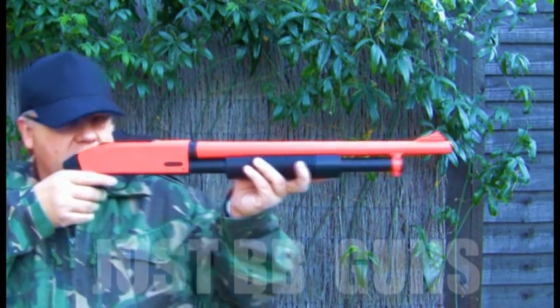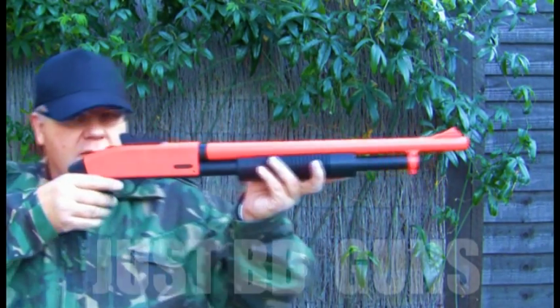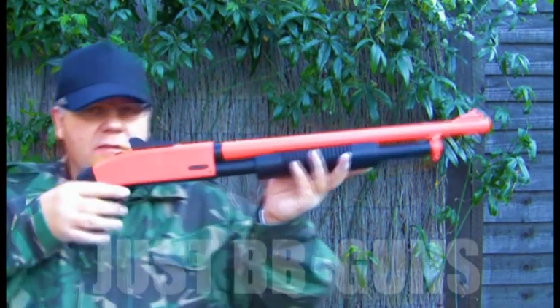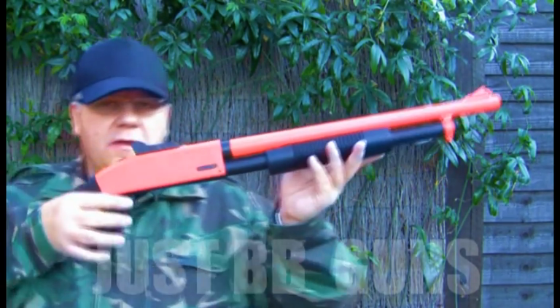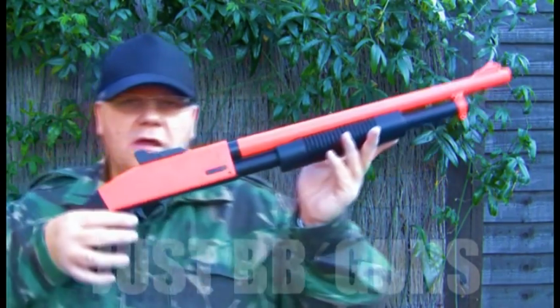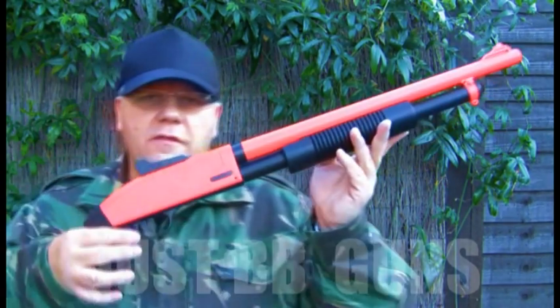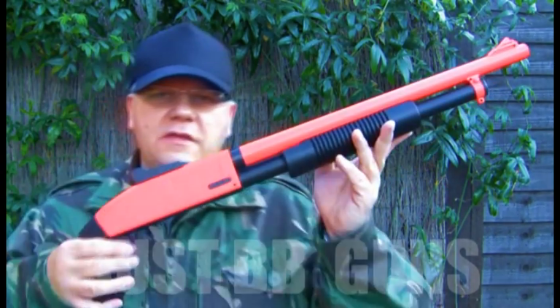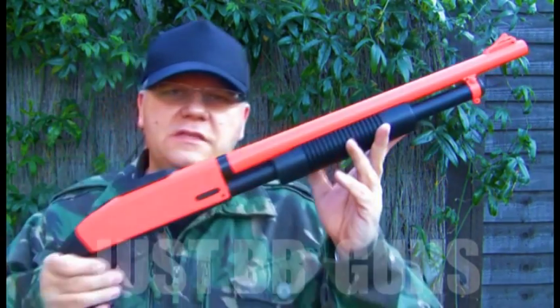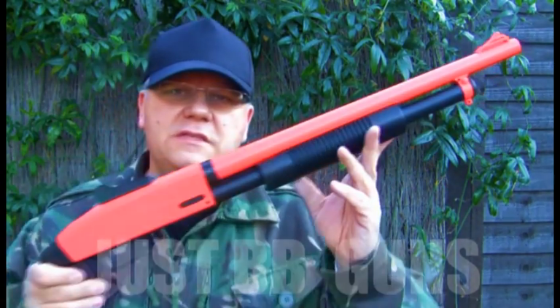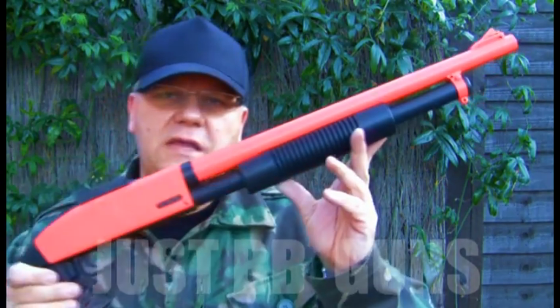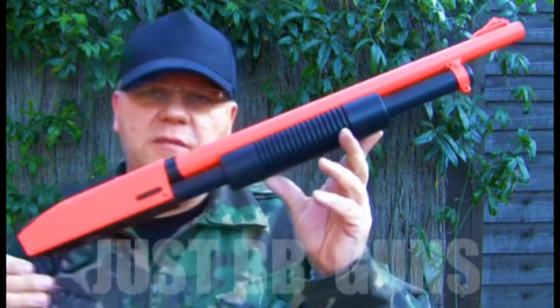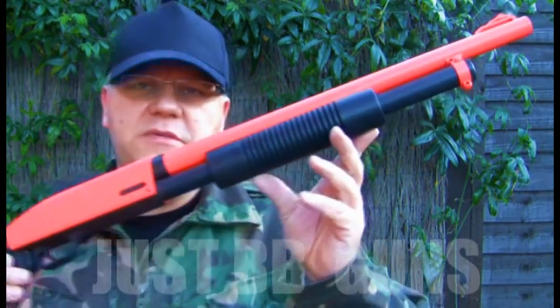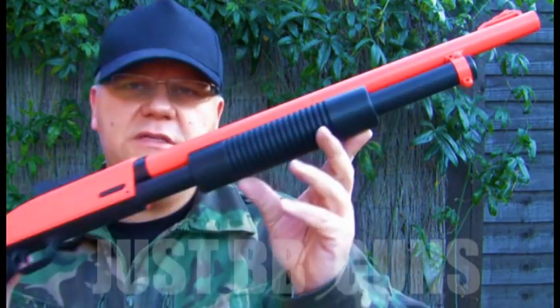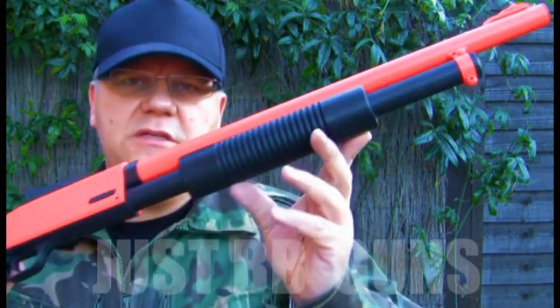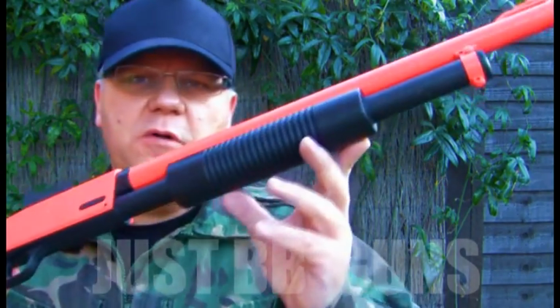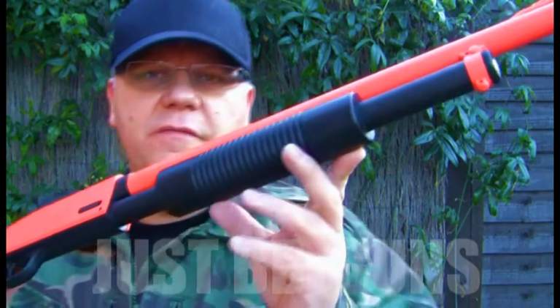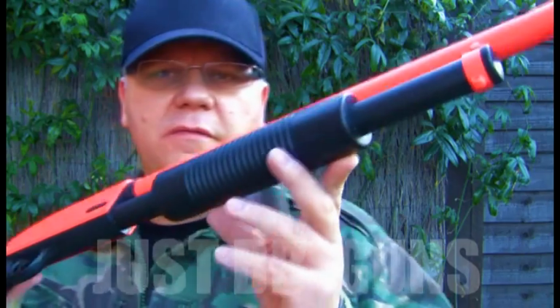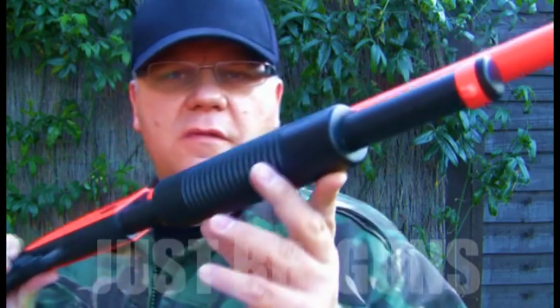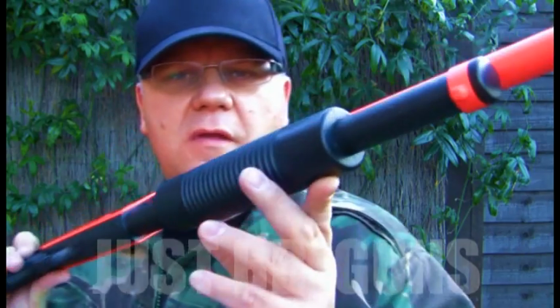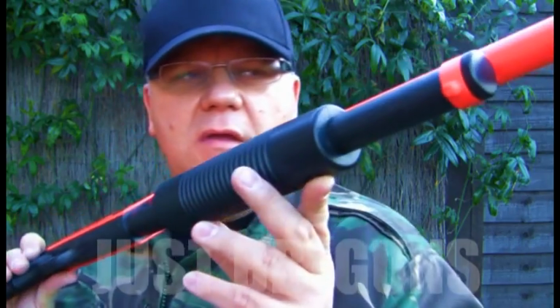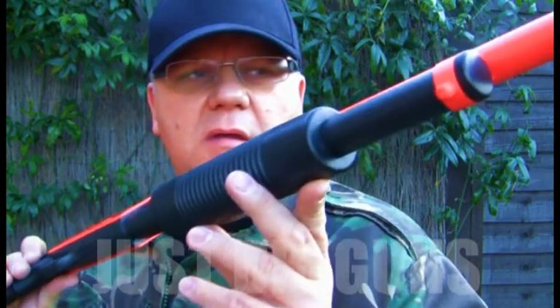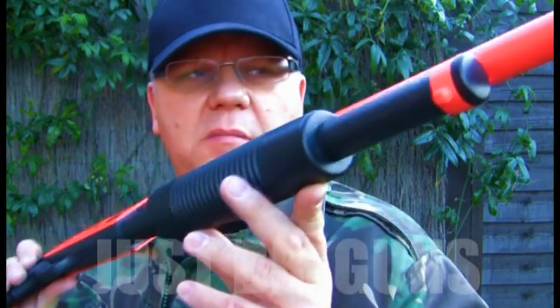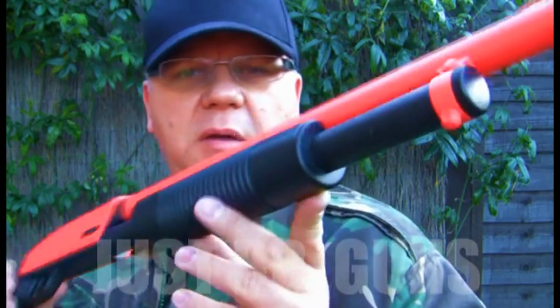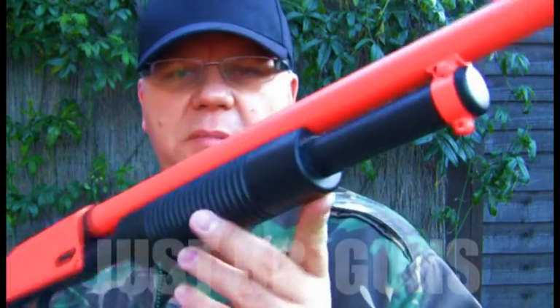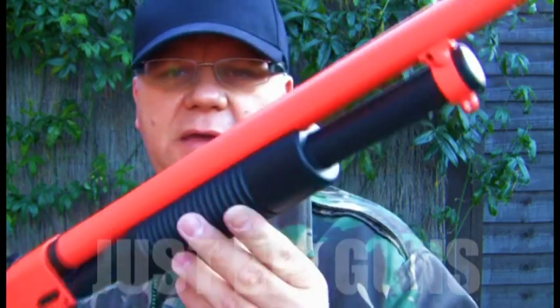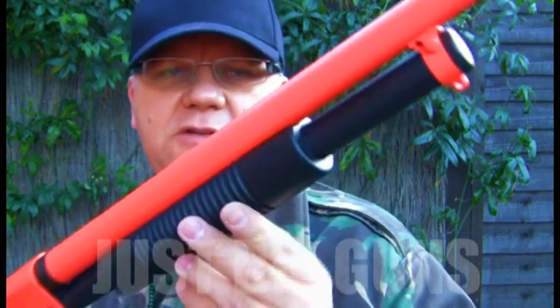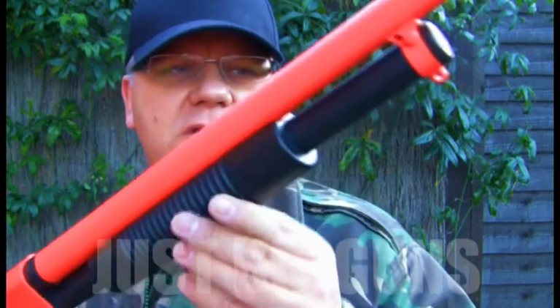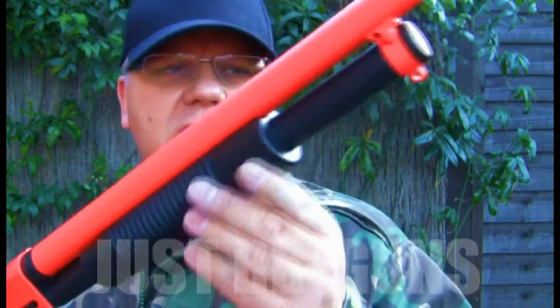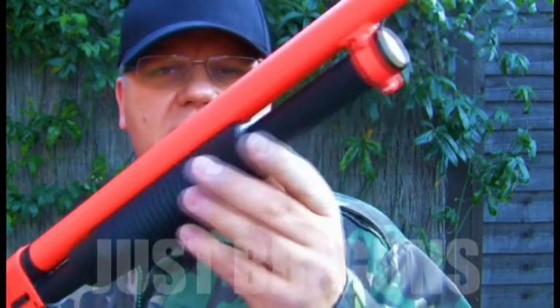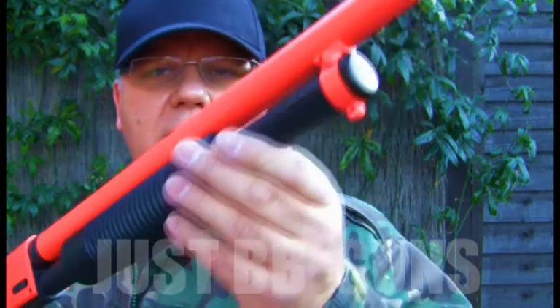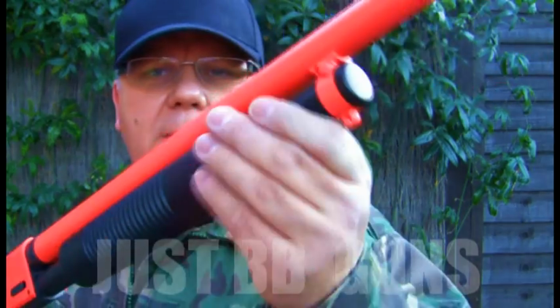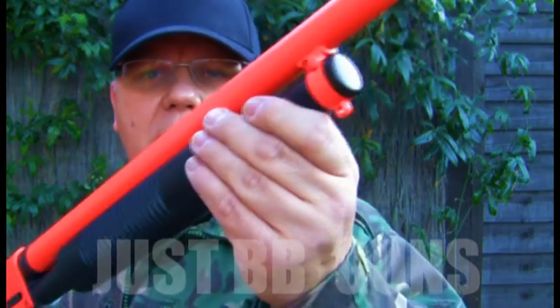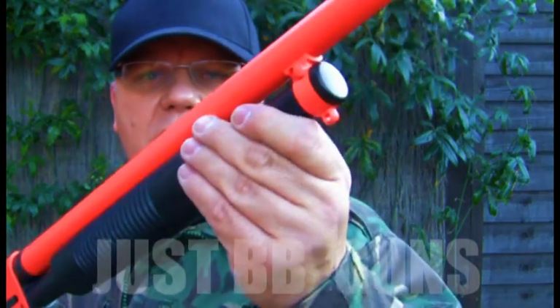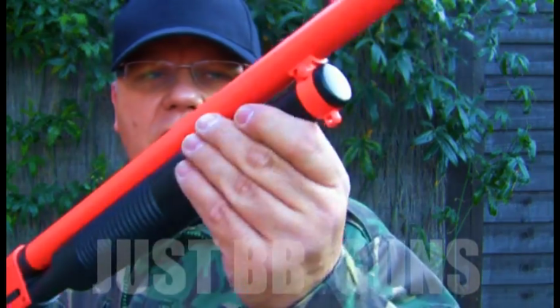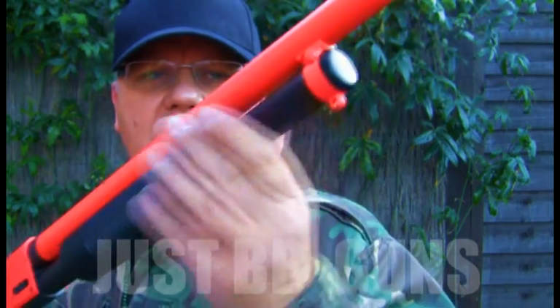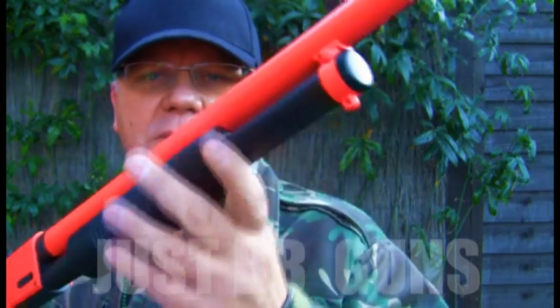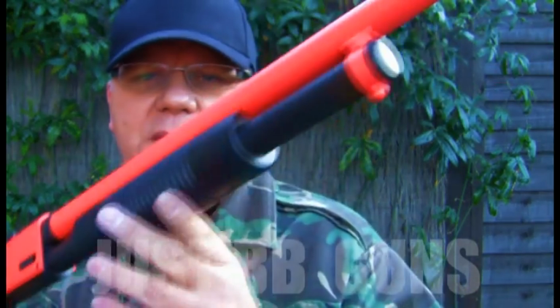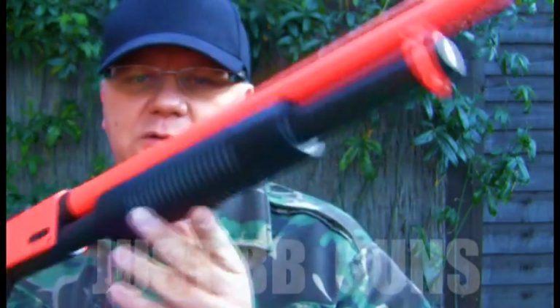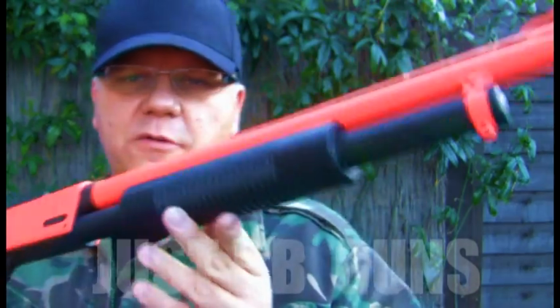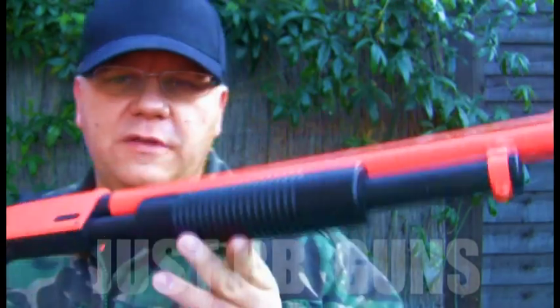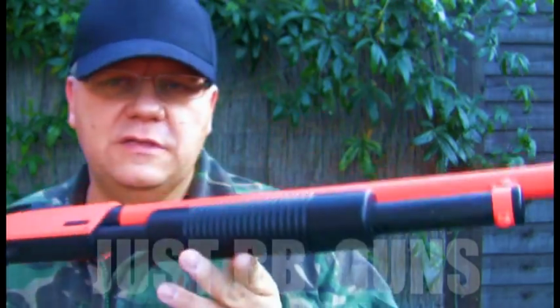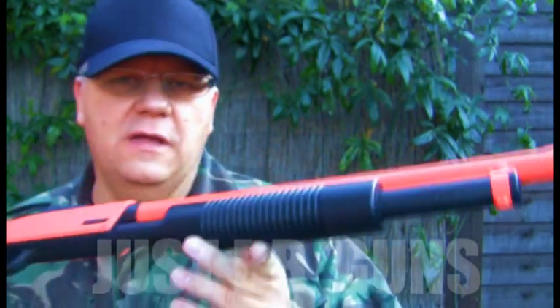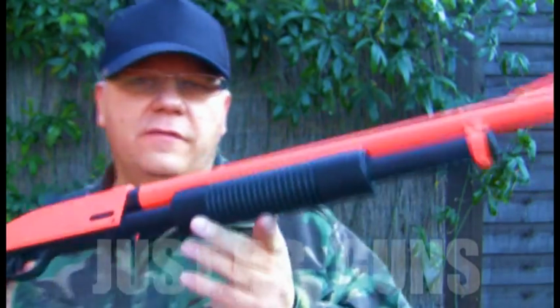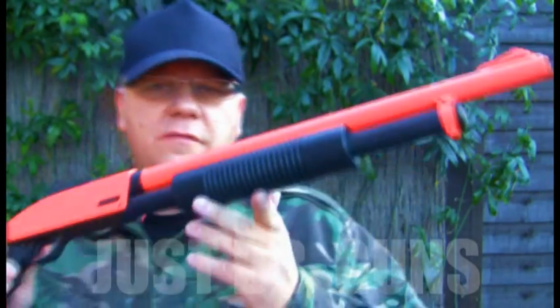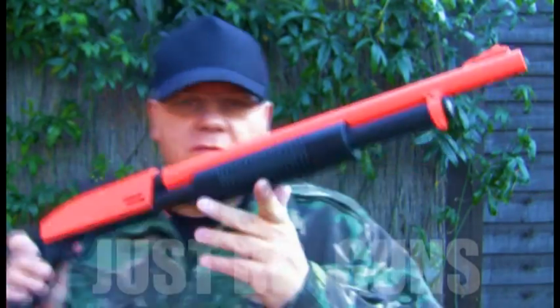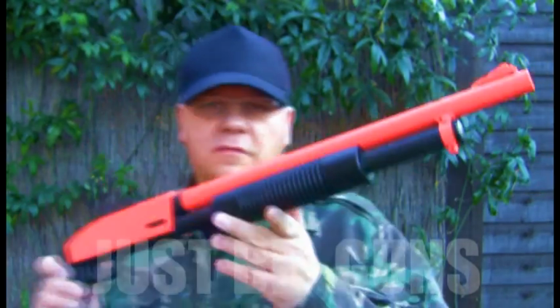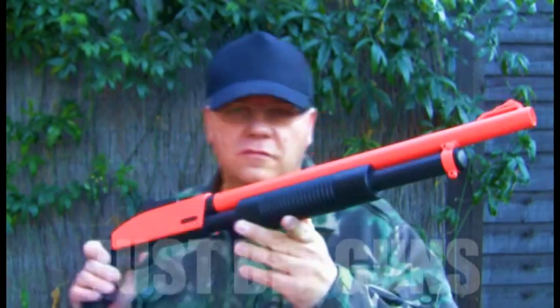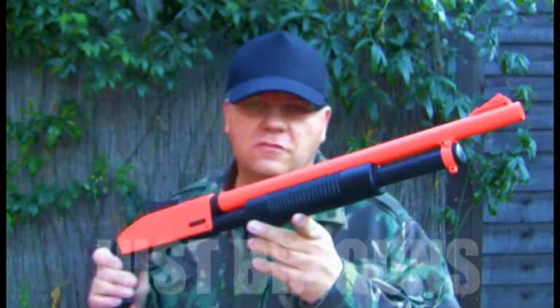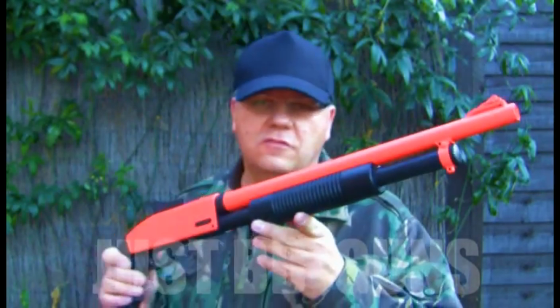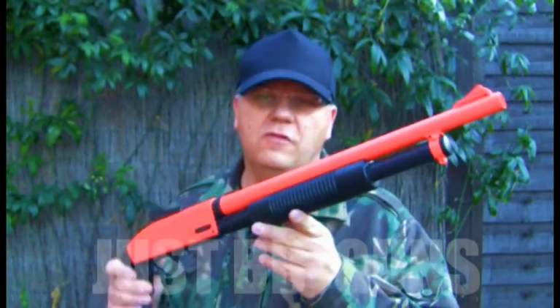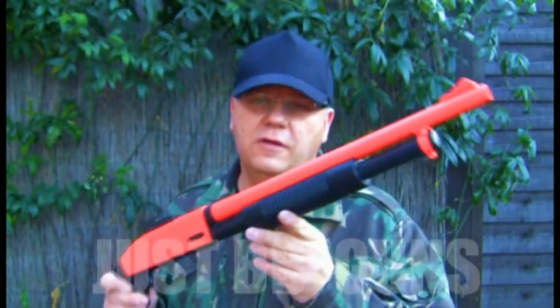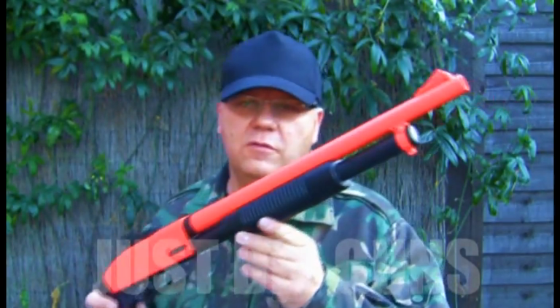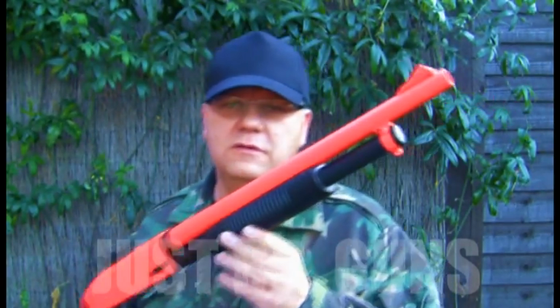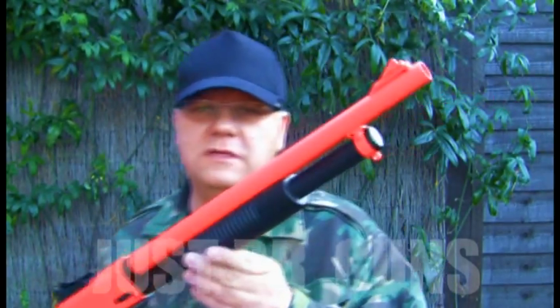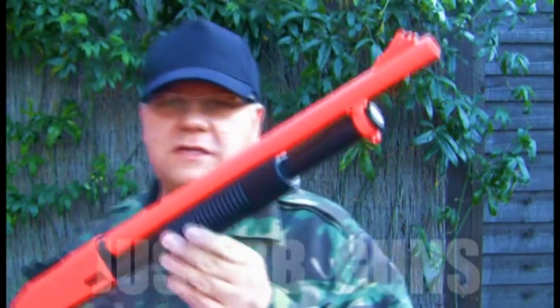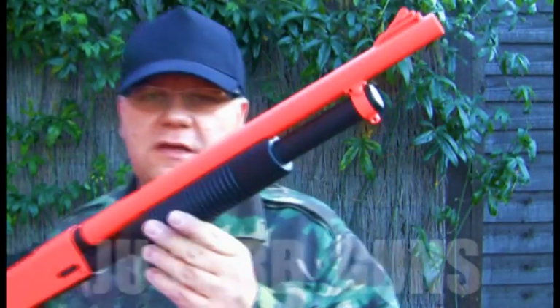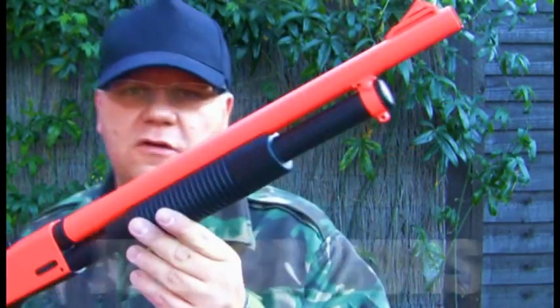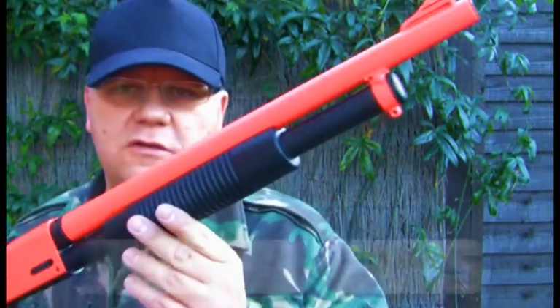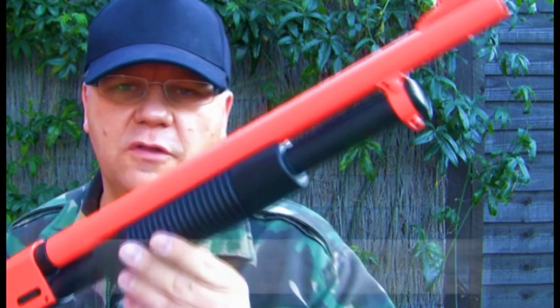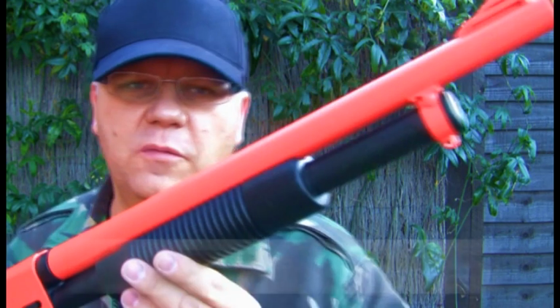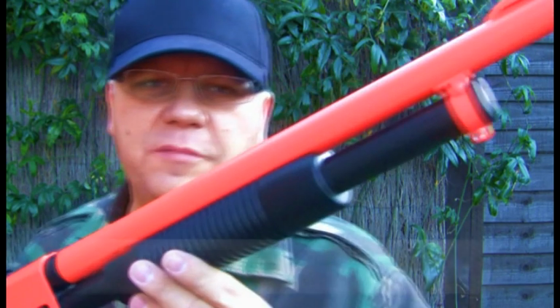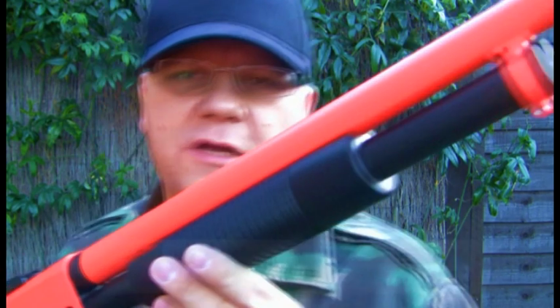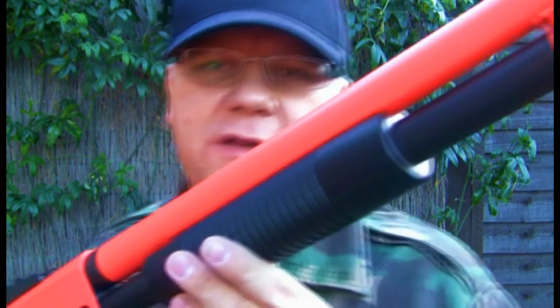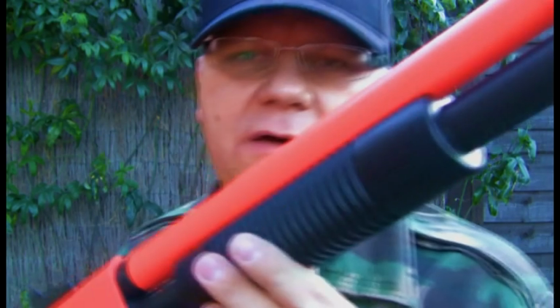There you go, that's the ZM-61, pump action. Quite a lot of metal on this gun. Great quality. Take a look, it's on the website now.